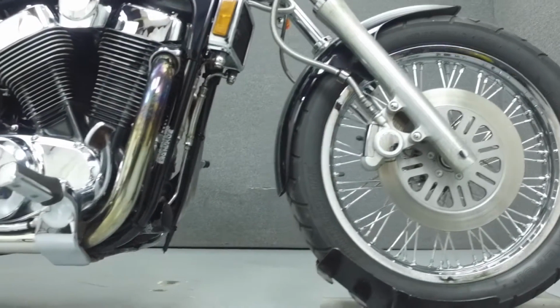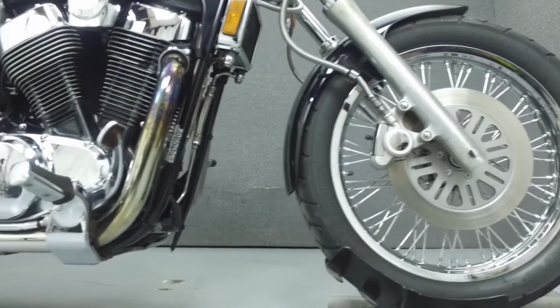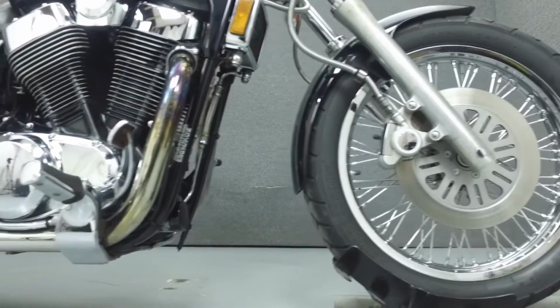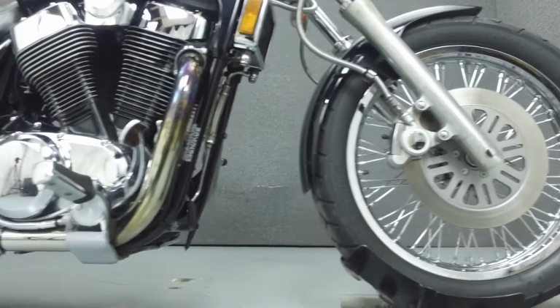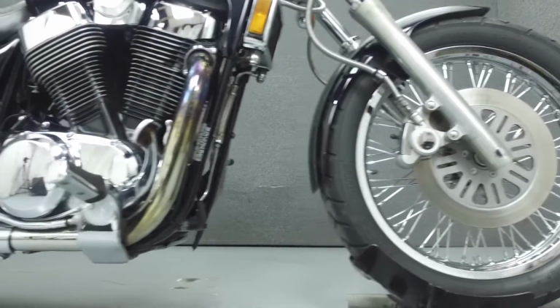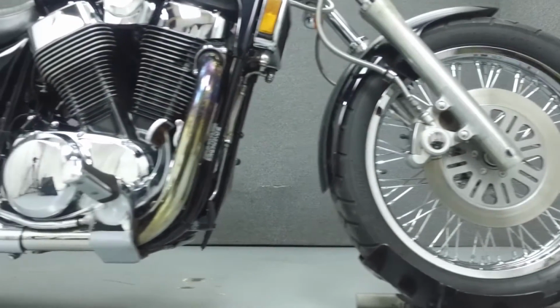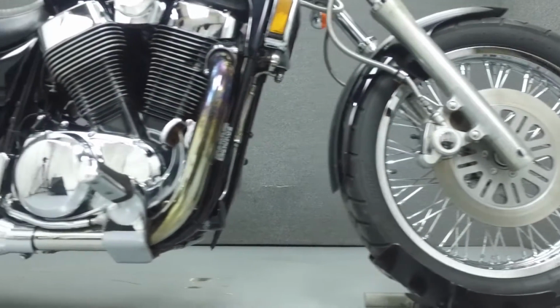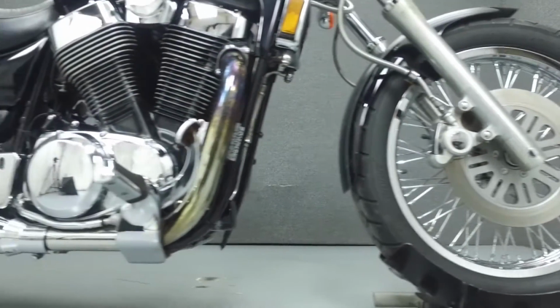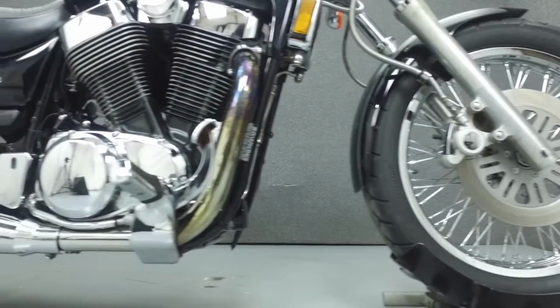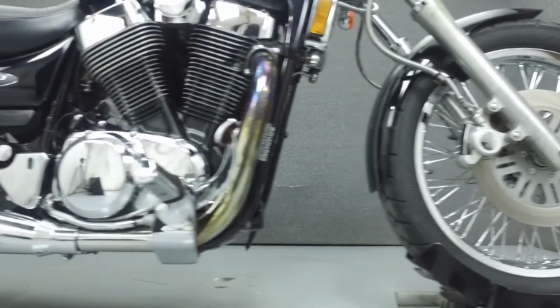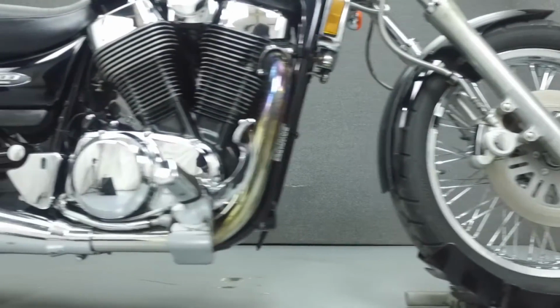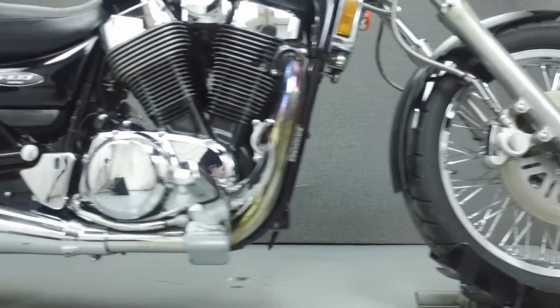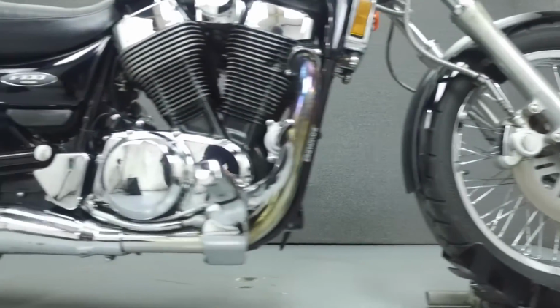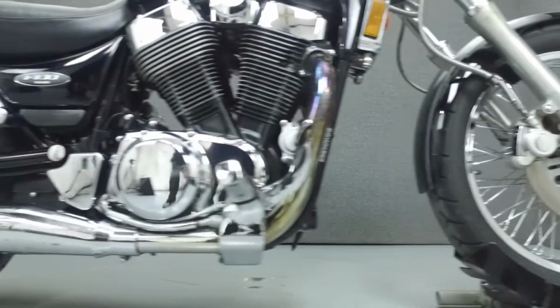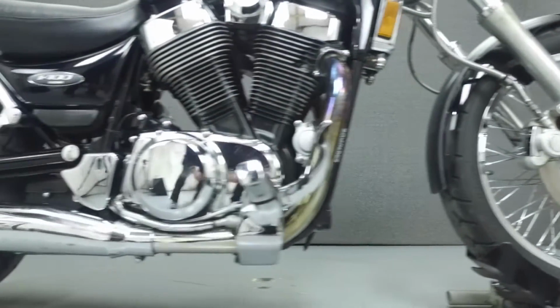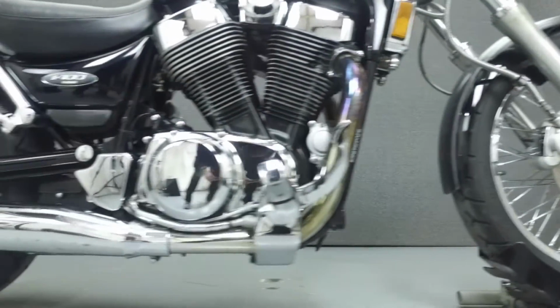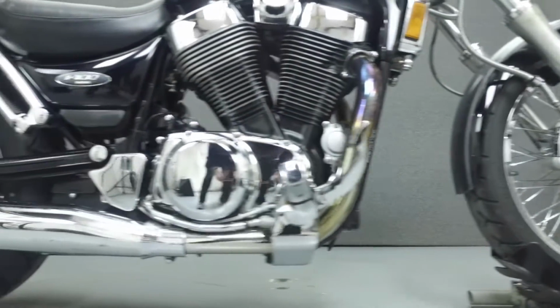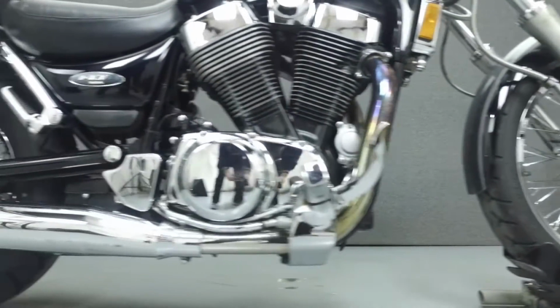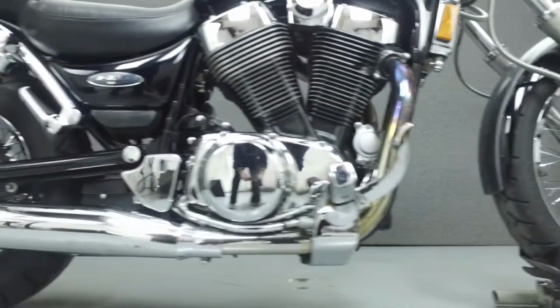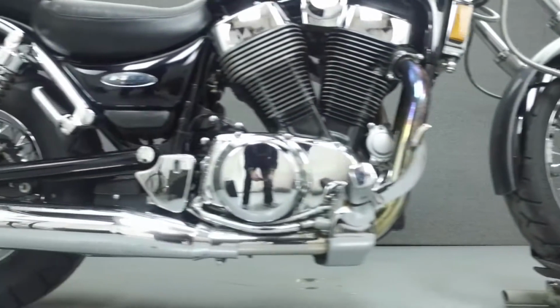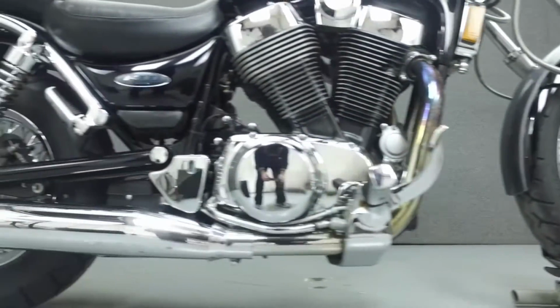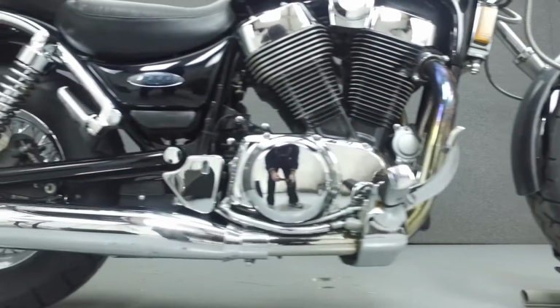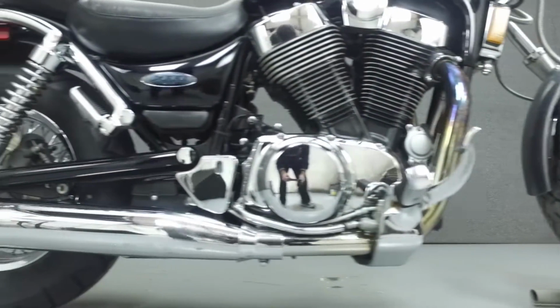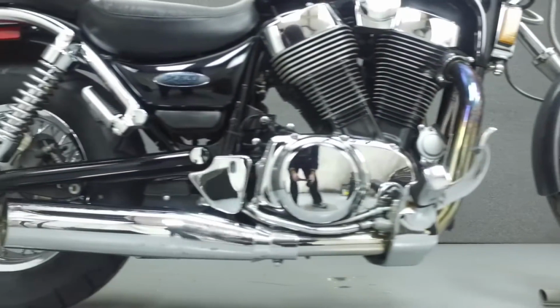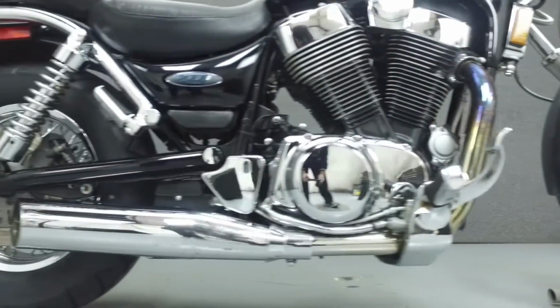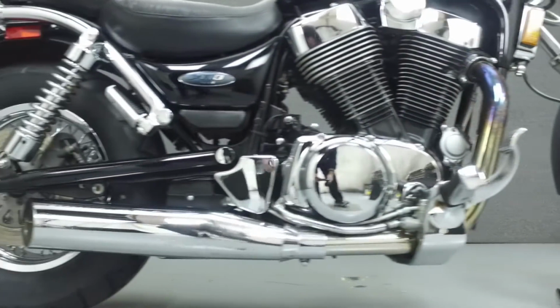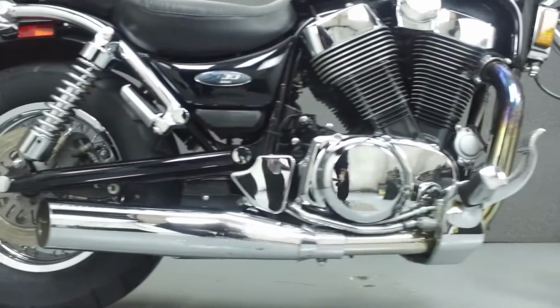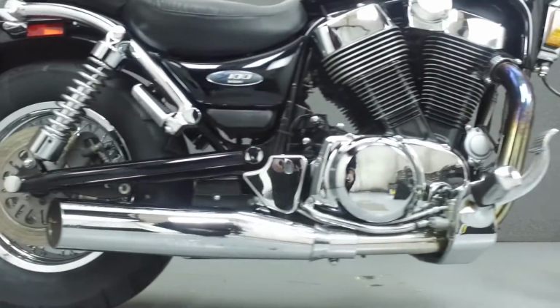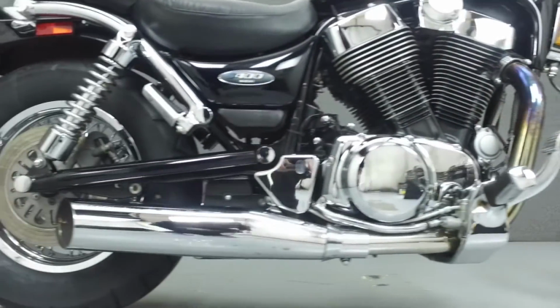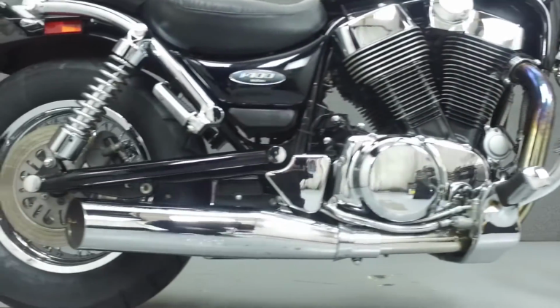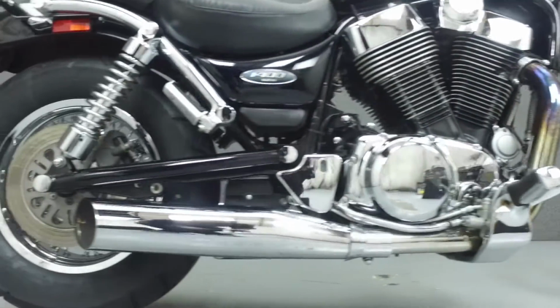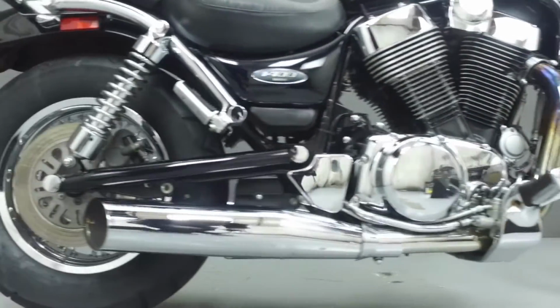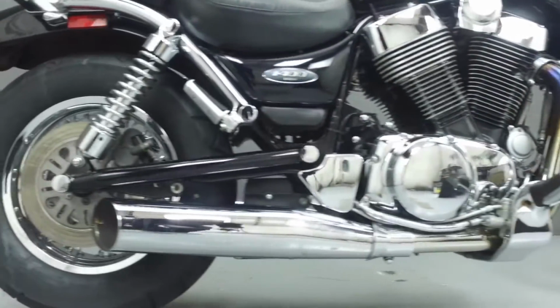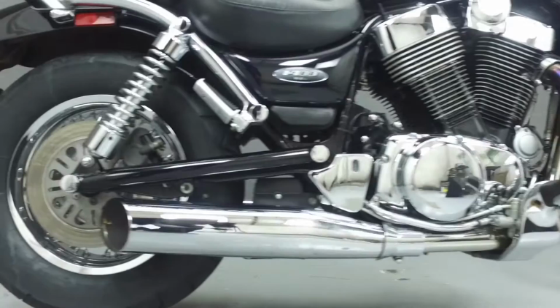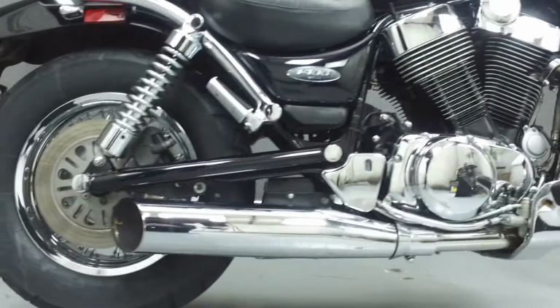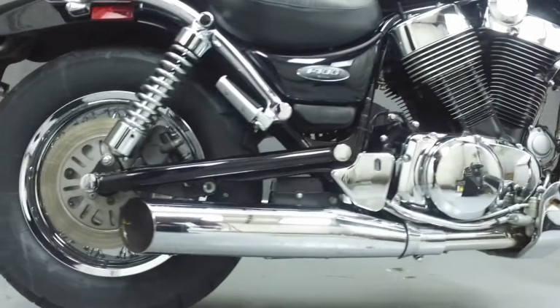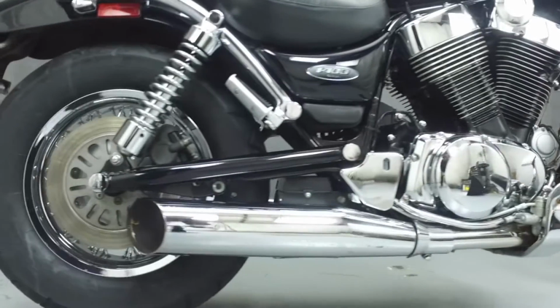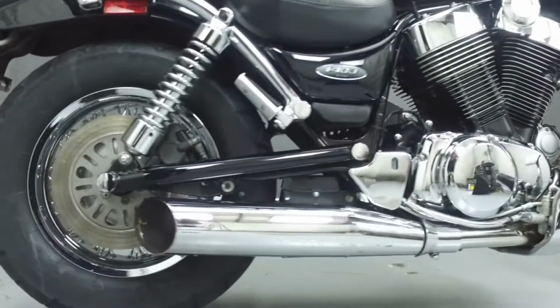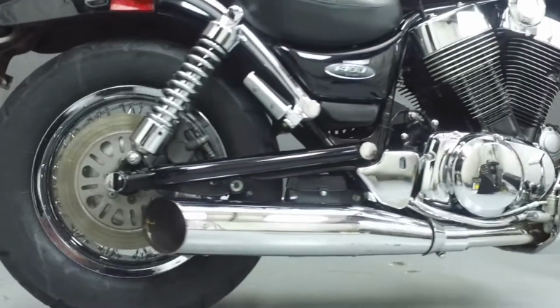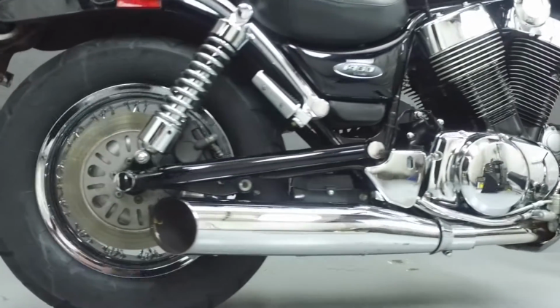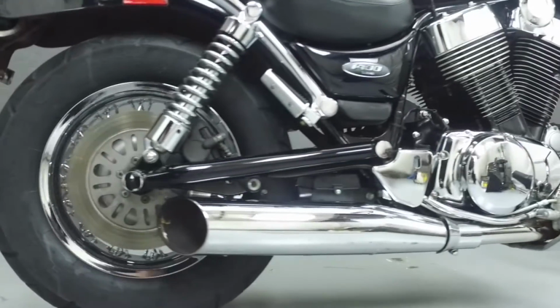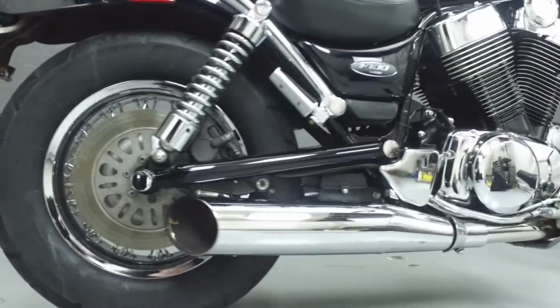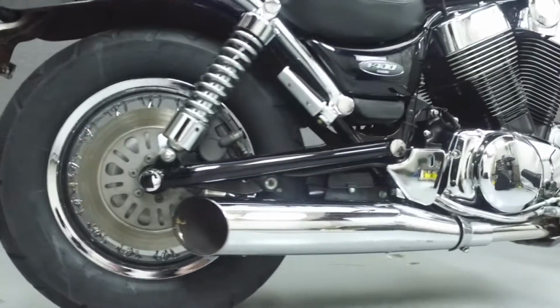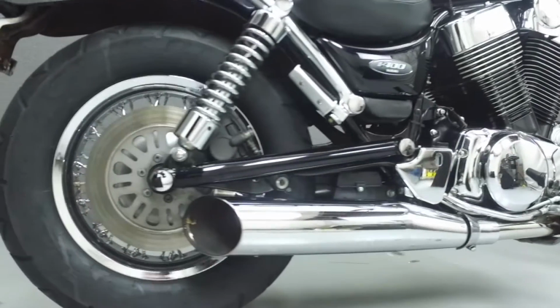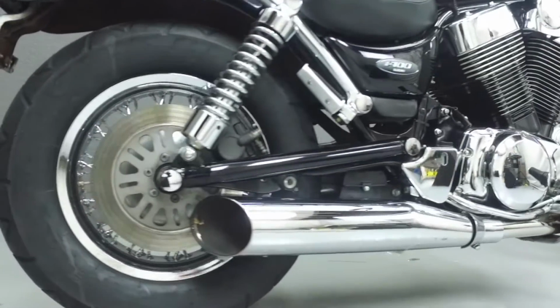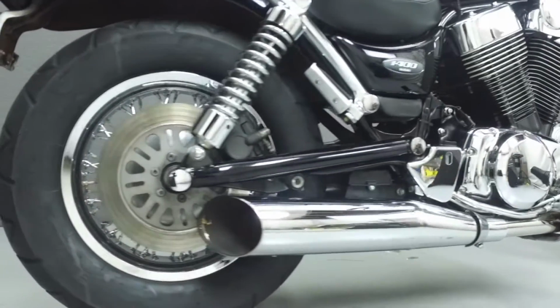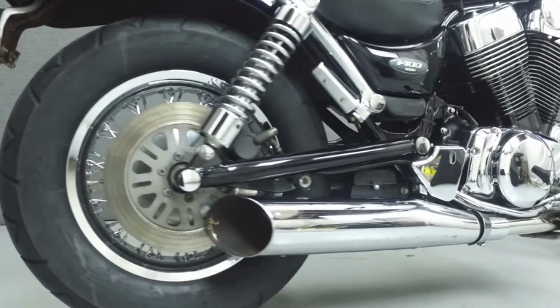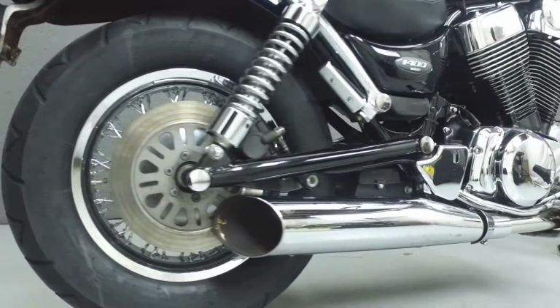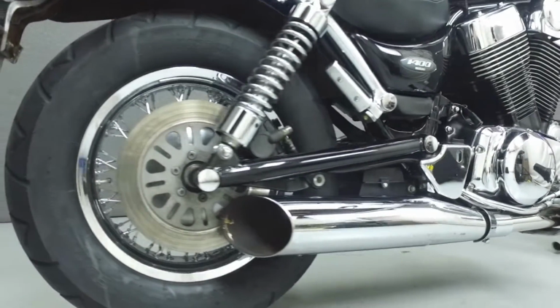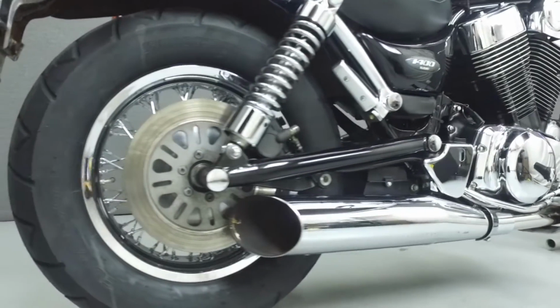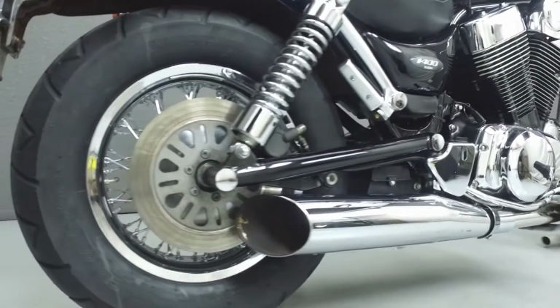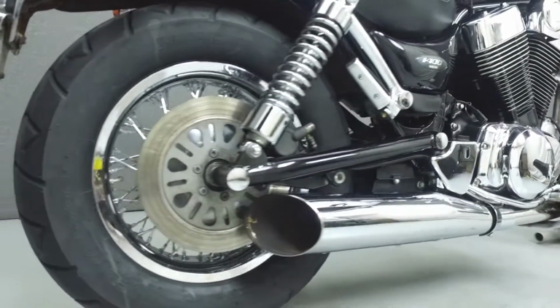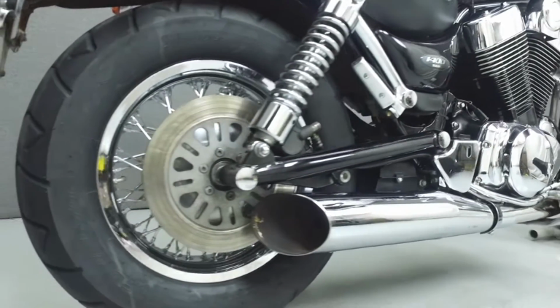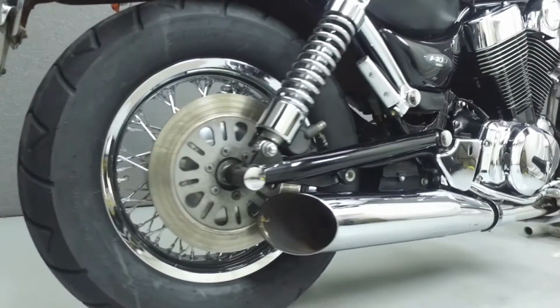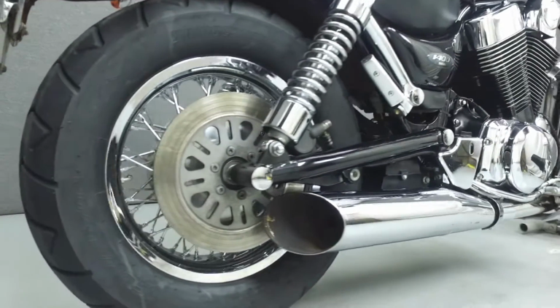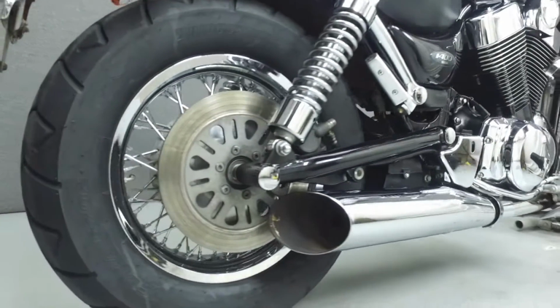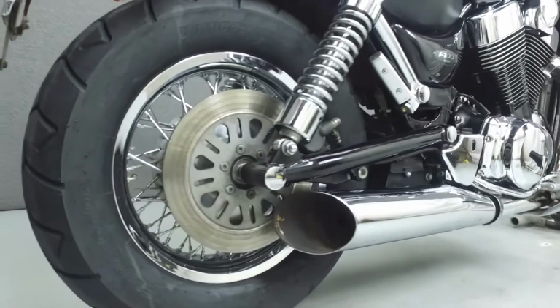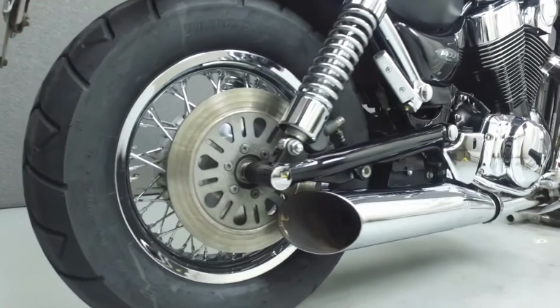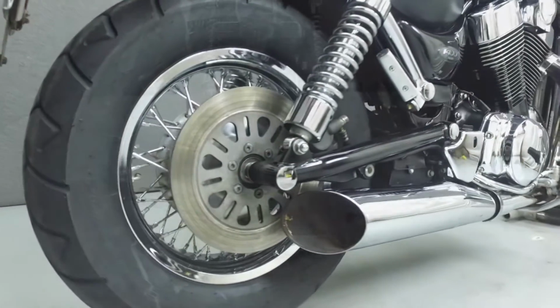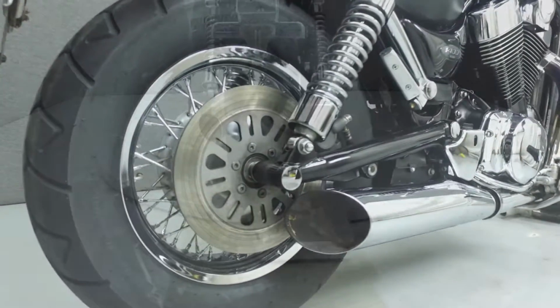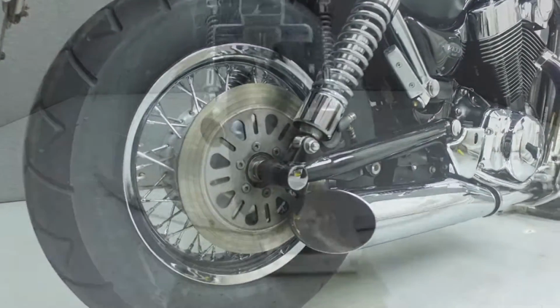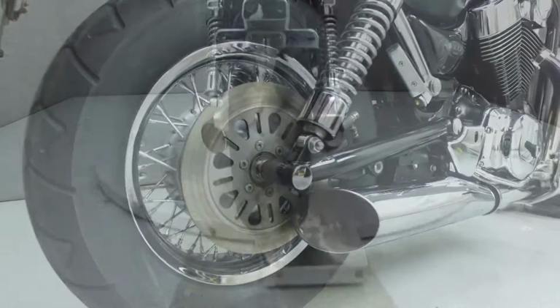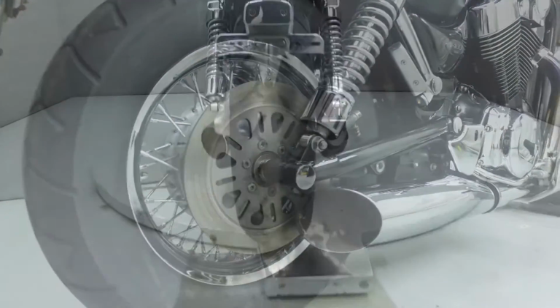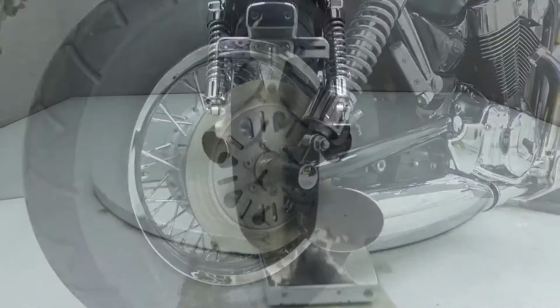It has a seat height of 28.9 inches and a dry weight of 536 pounds. This bike has been left stocked.